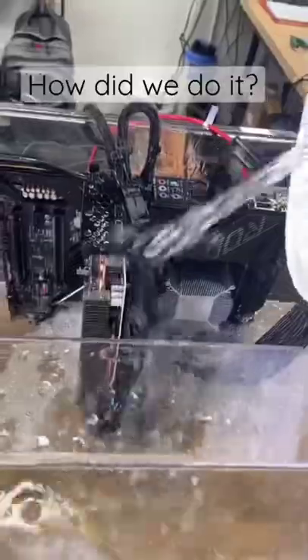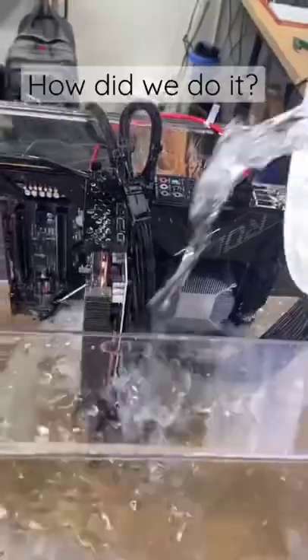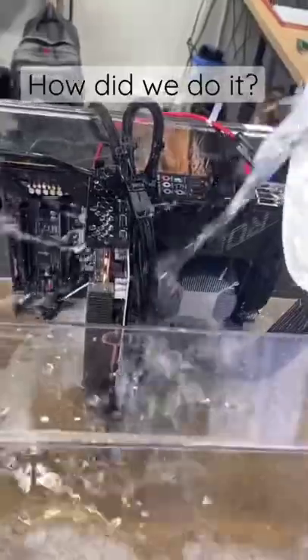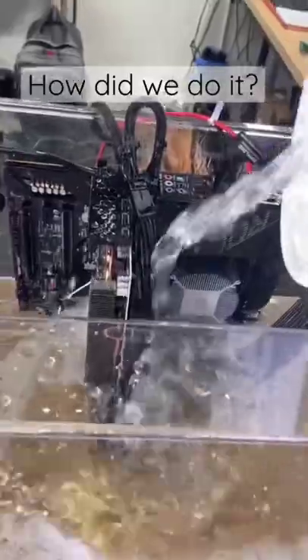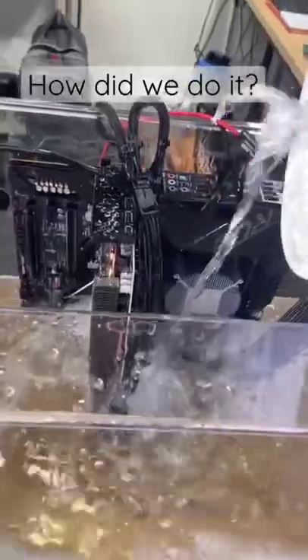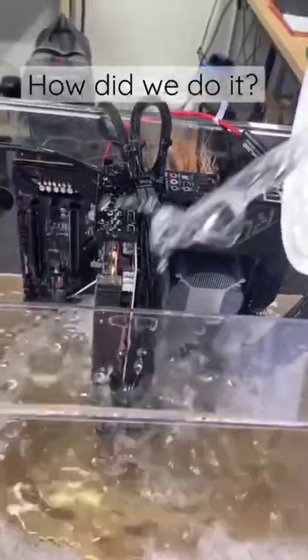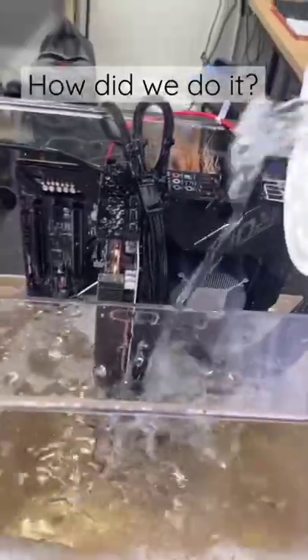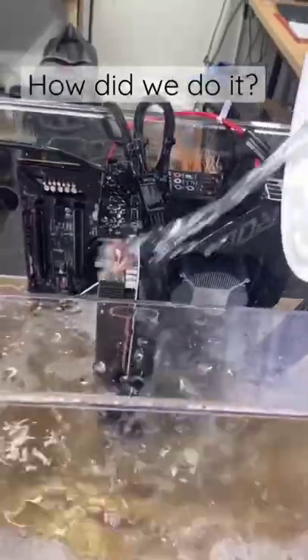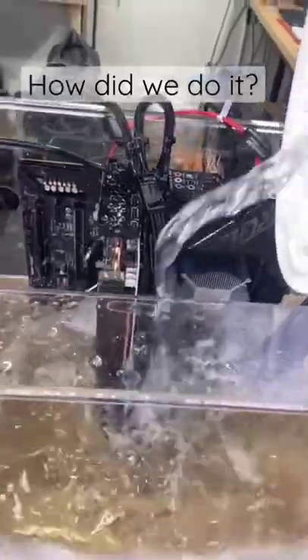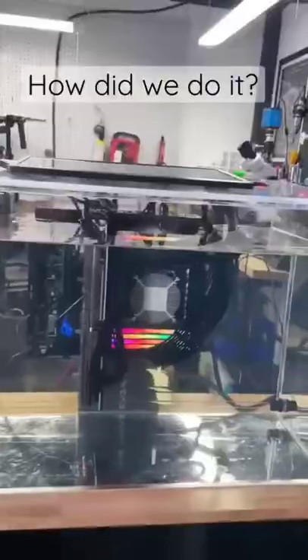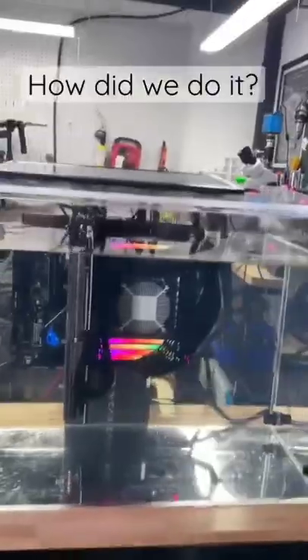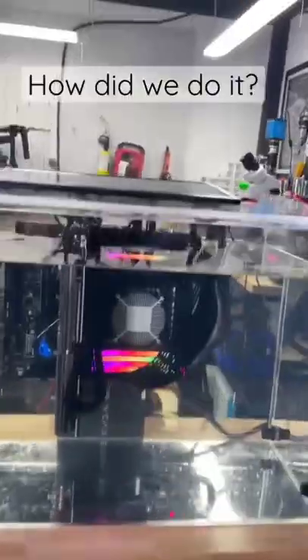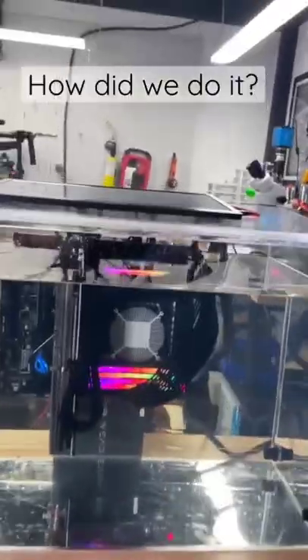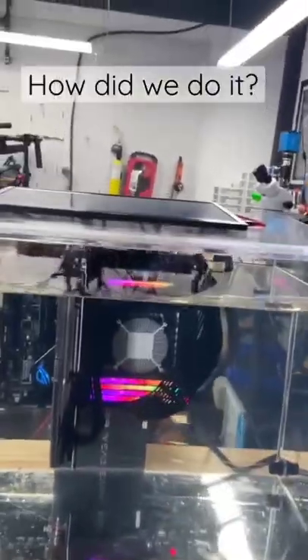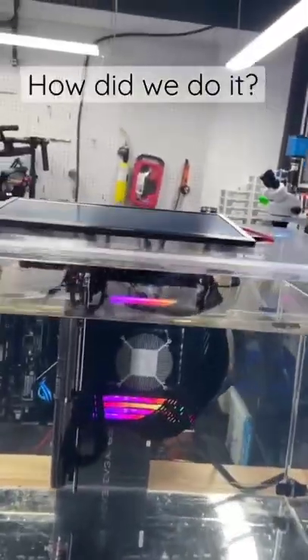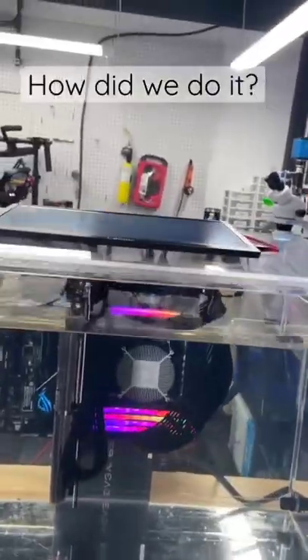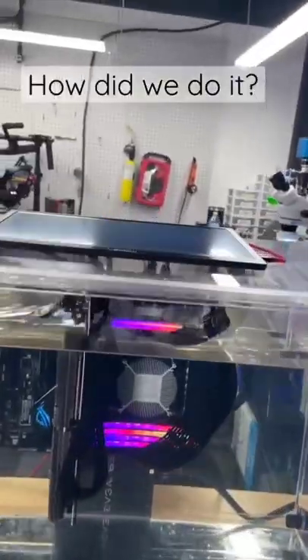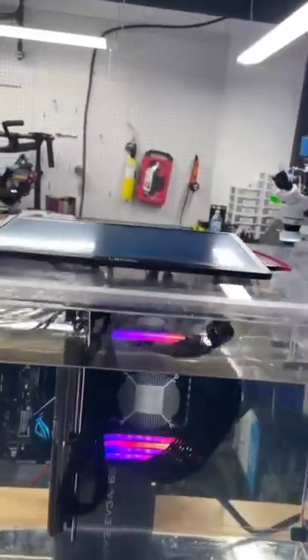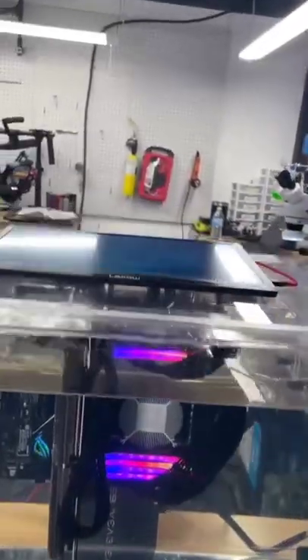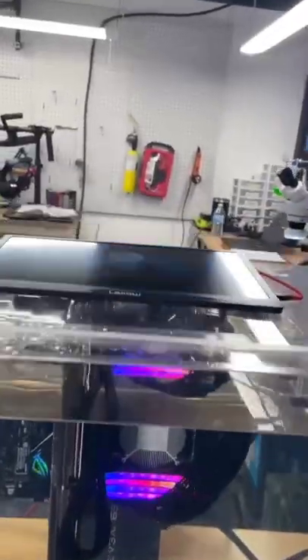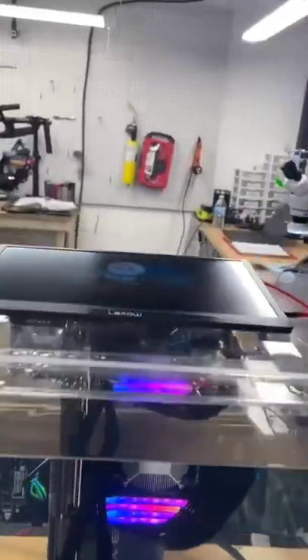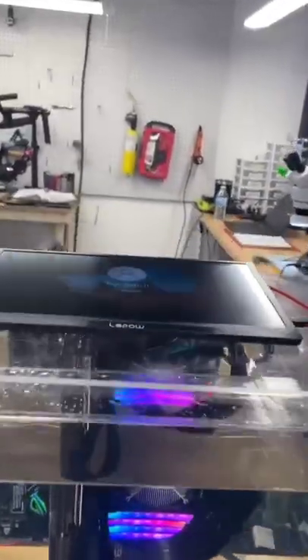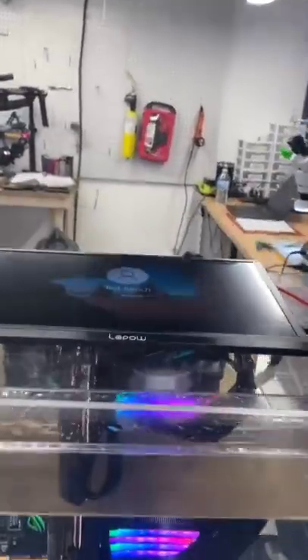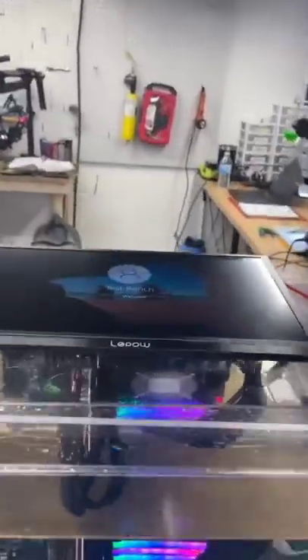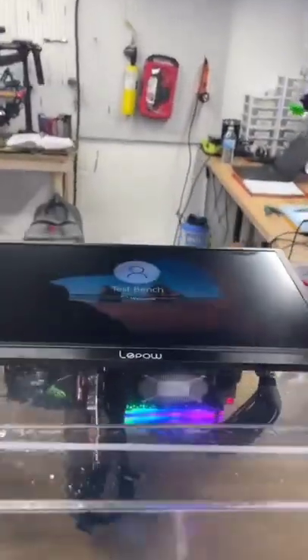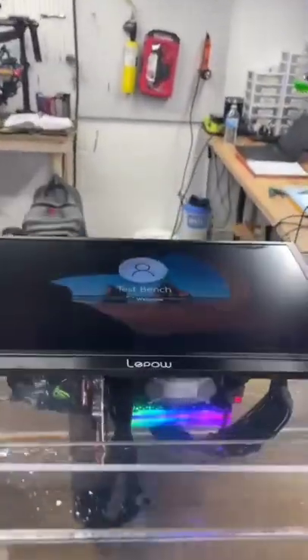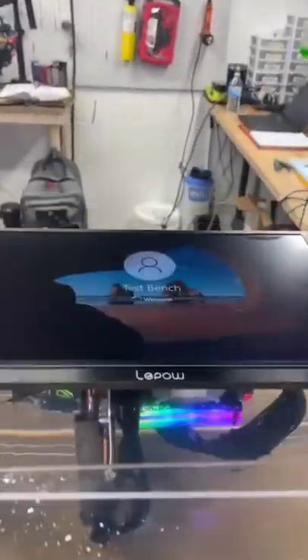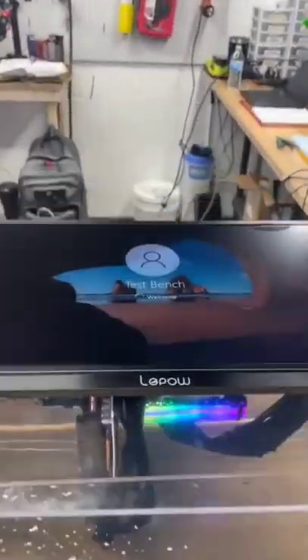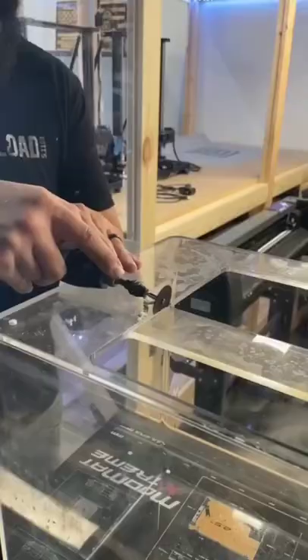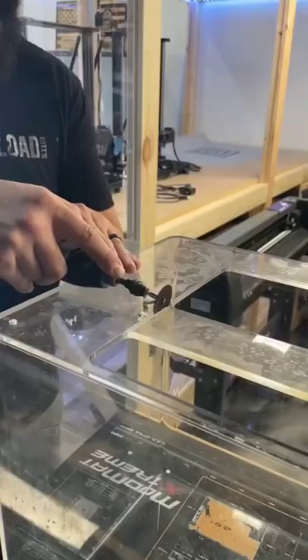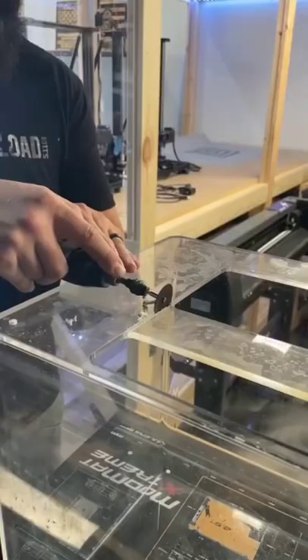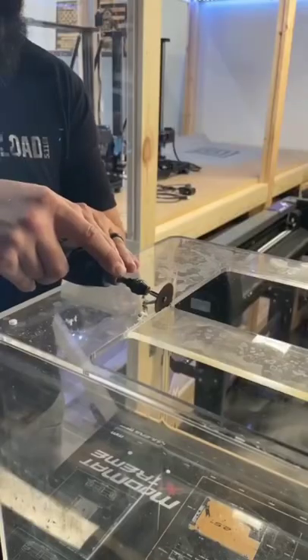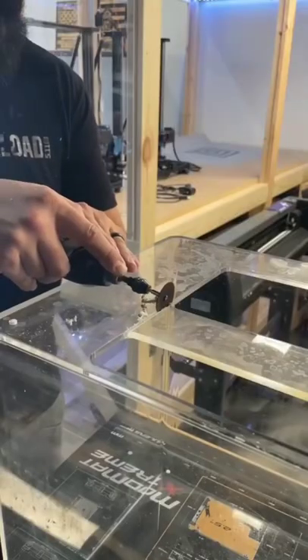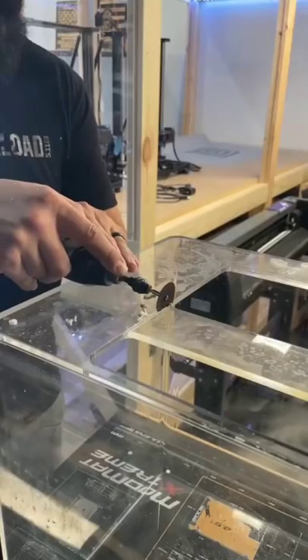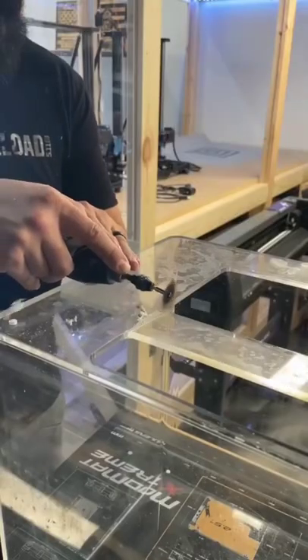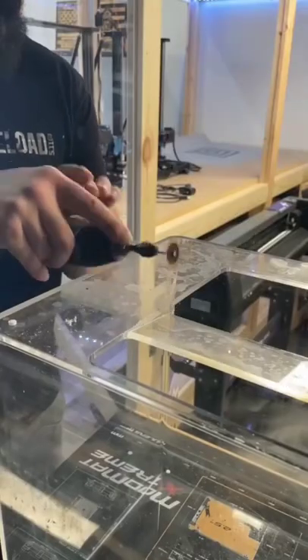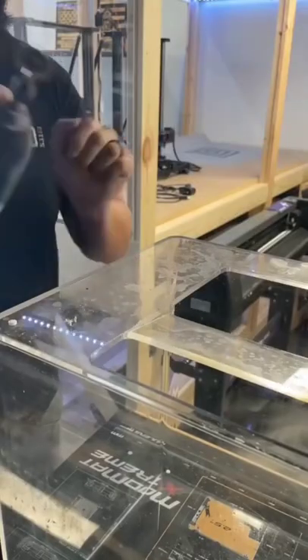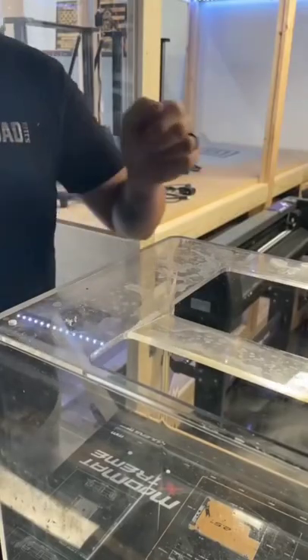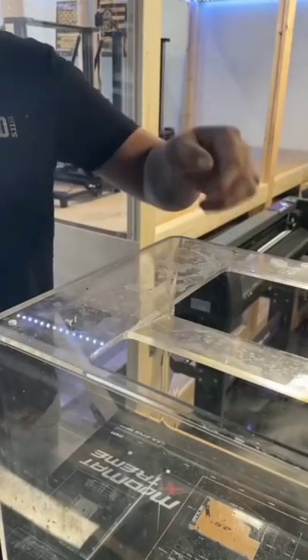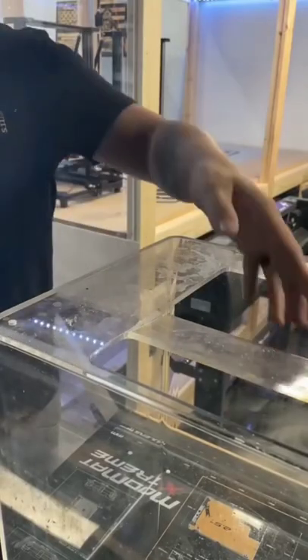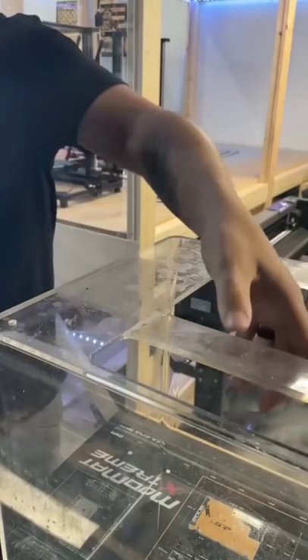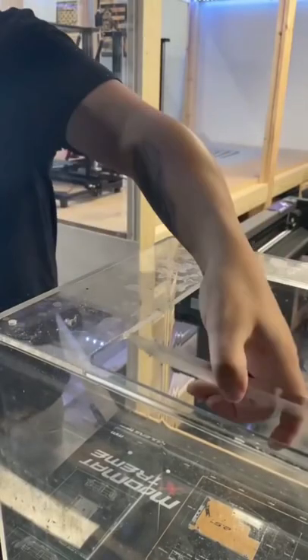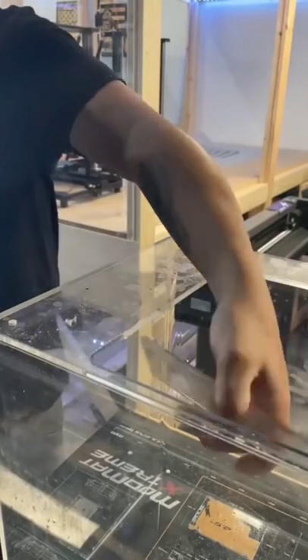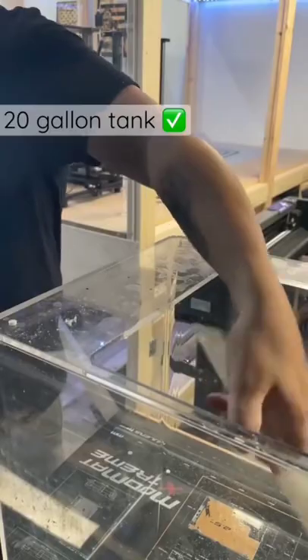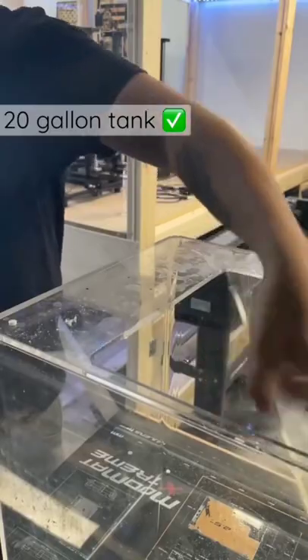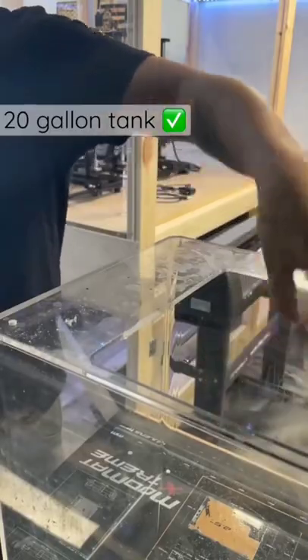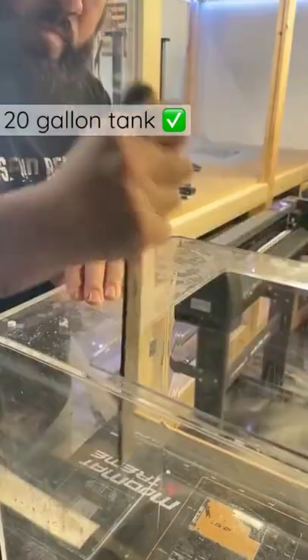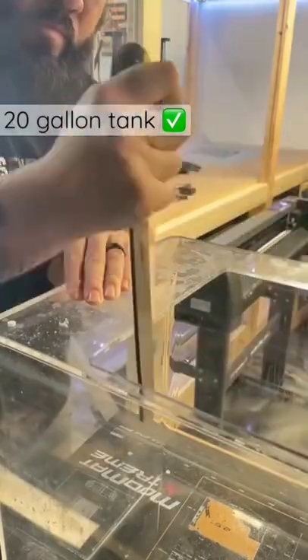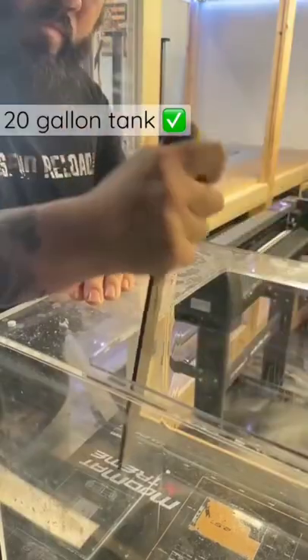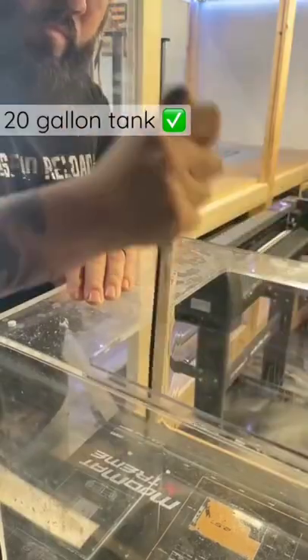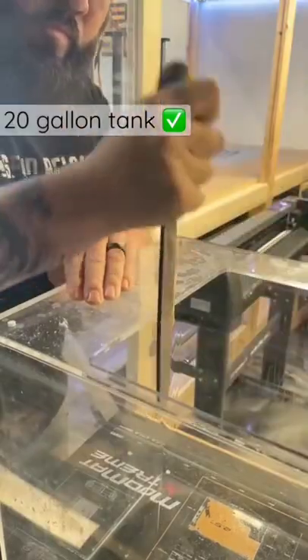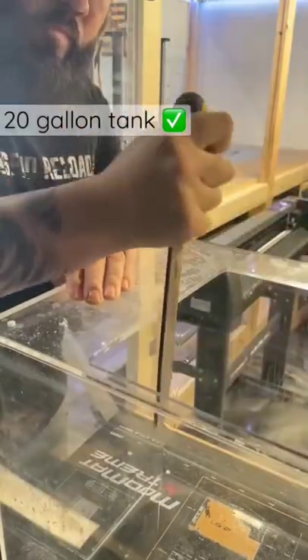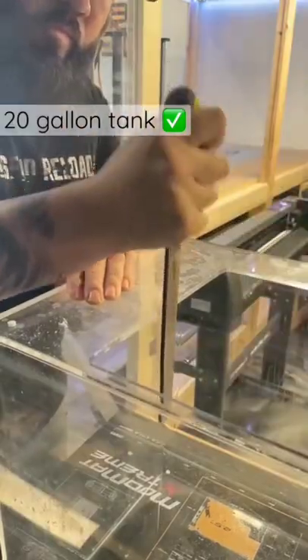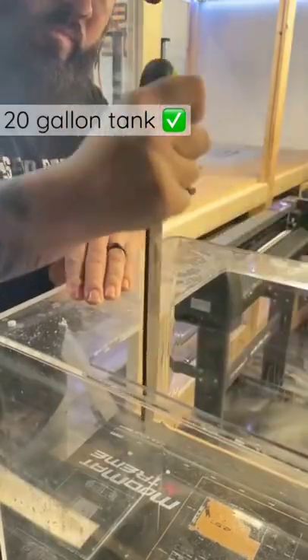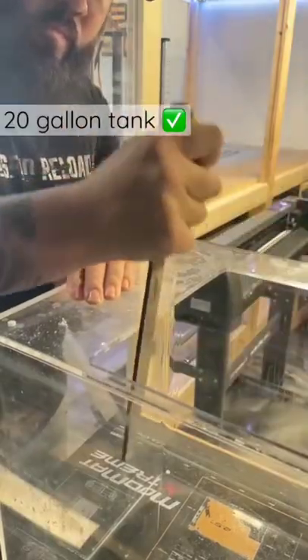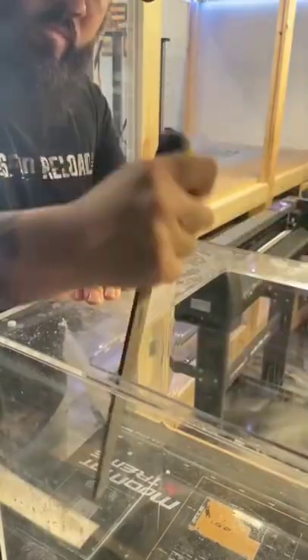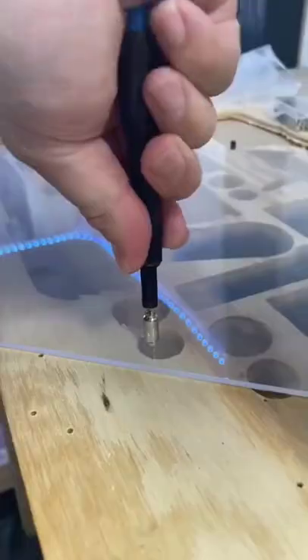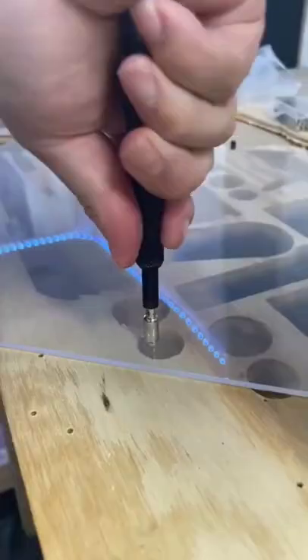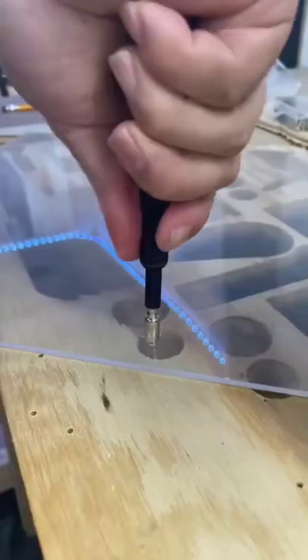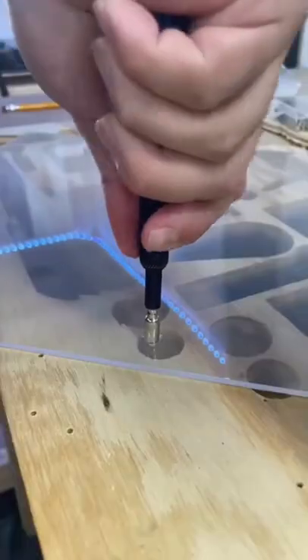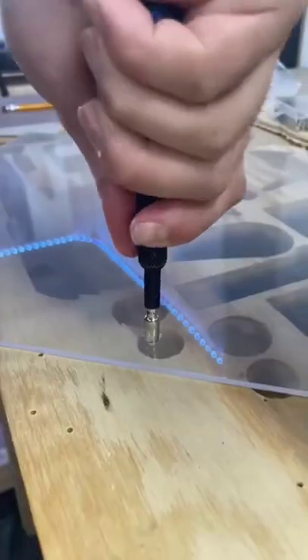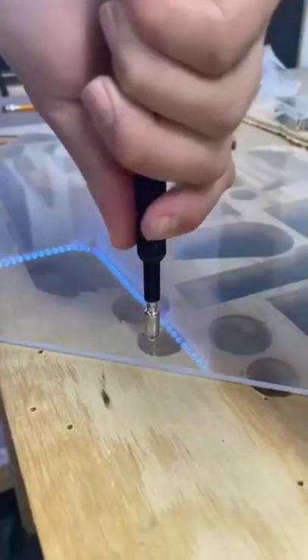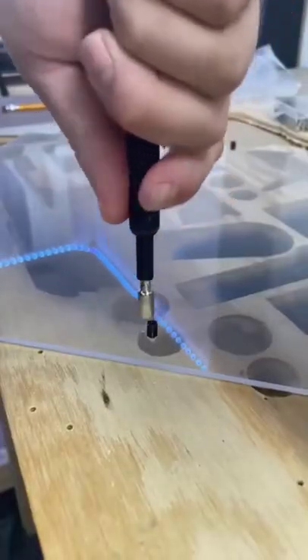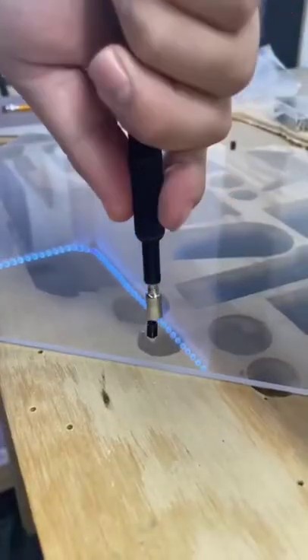How did we submerge a gaming PC? Let us show you. First we prepared an acrylic tank — this is a 20 gallon tank, the same kind you use for fish.